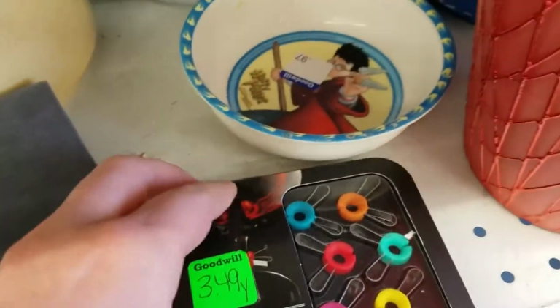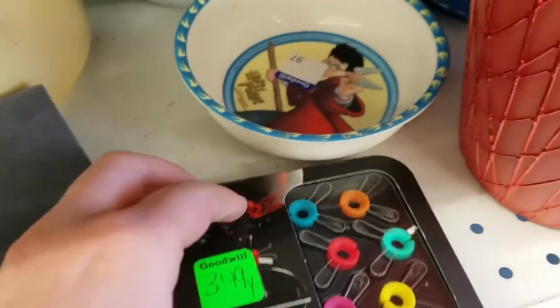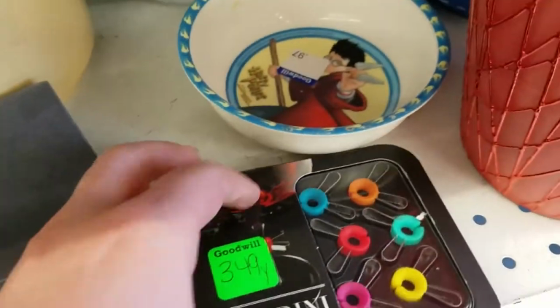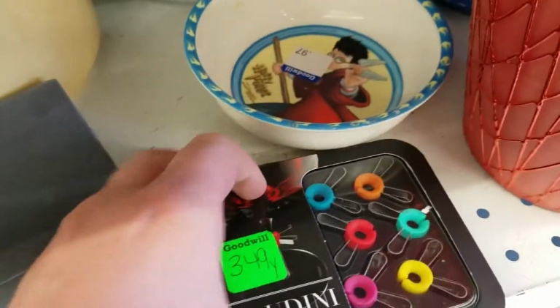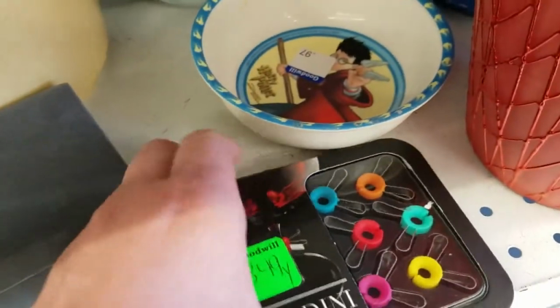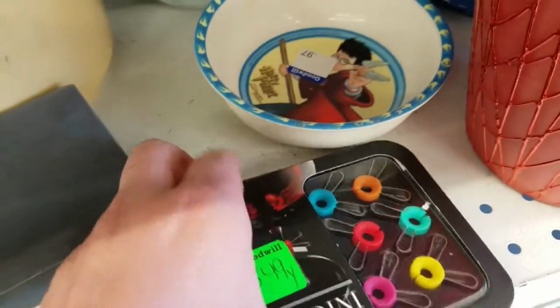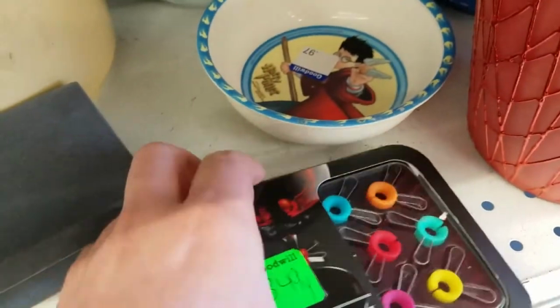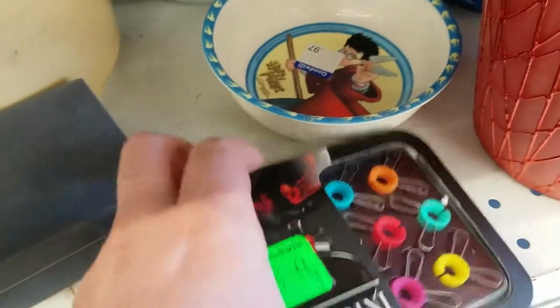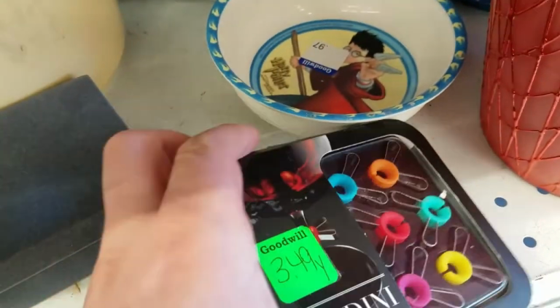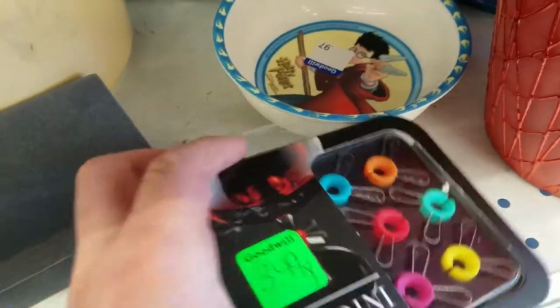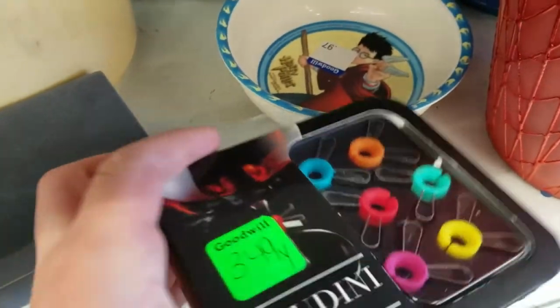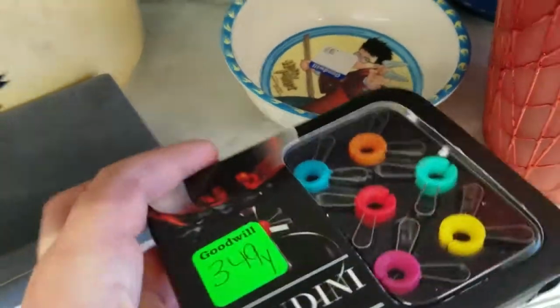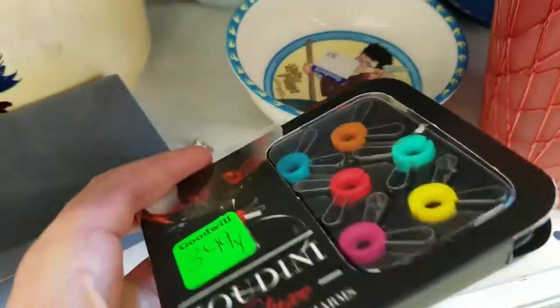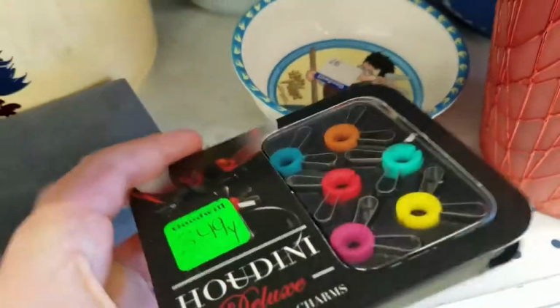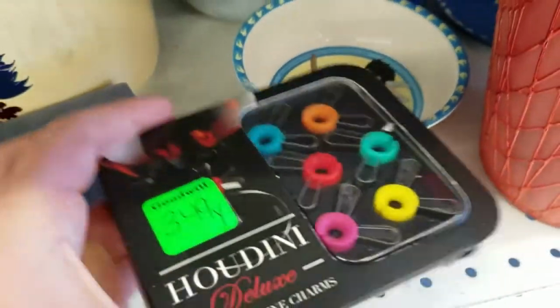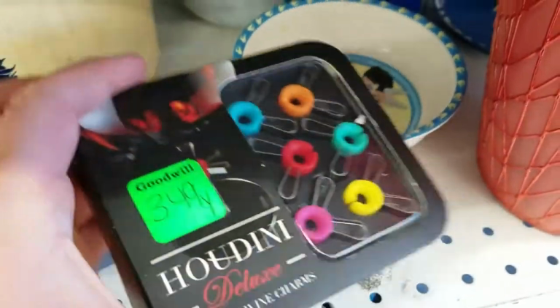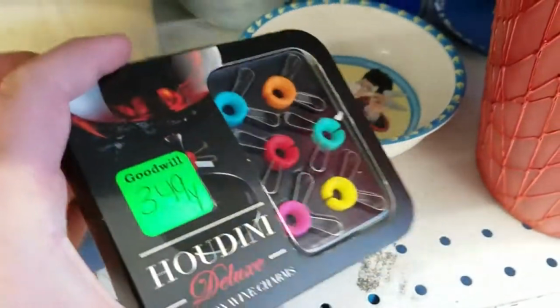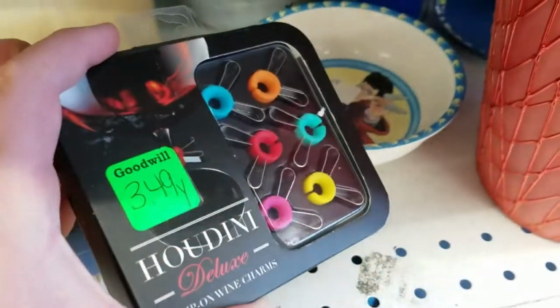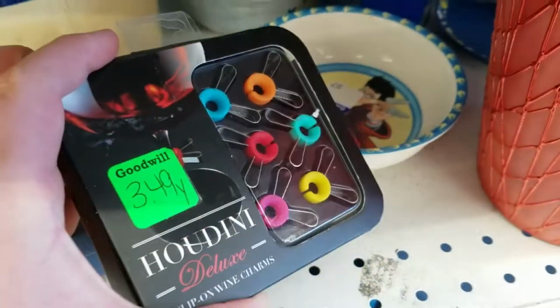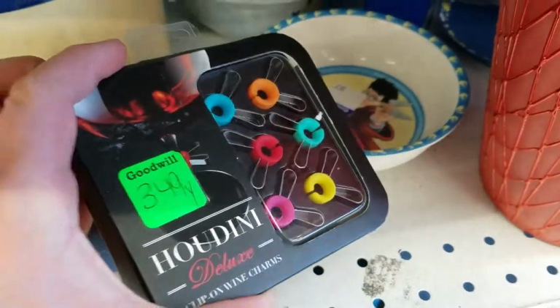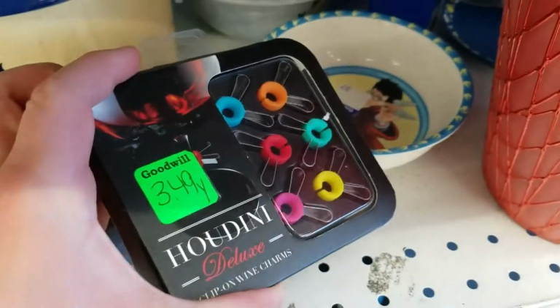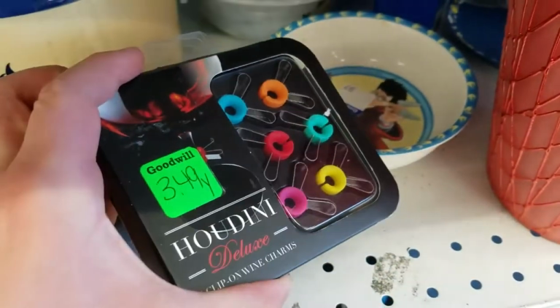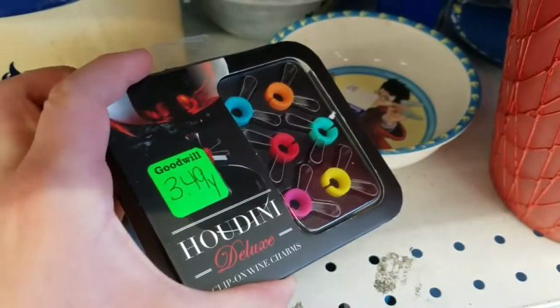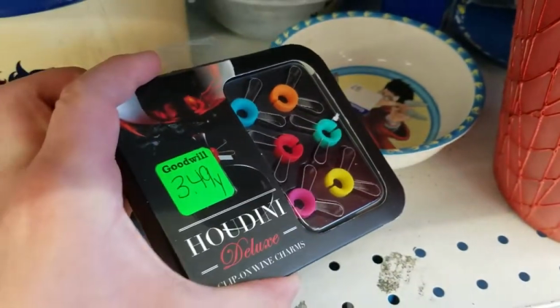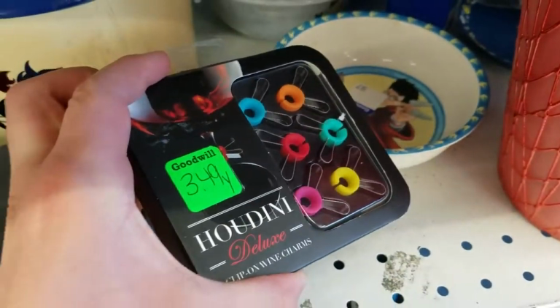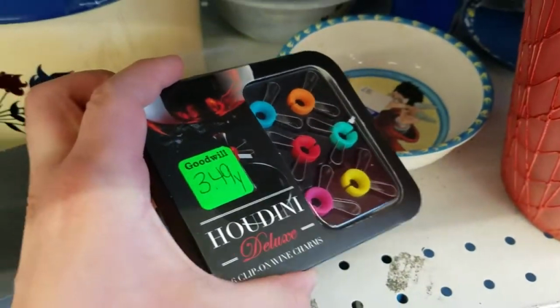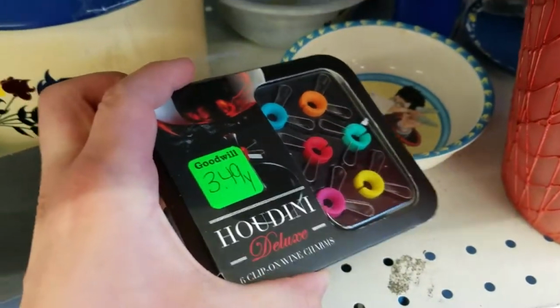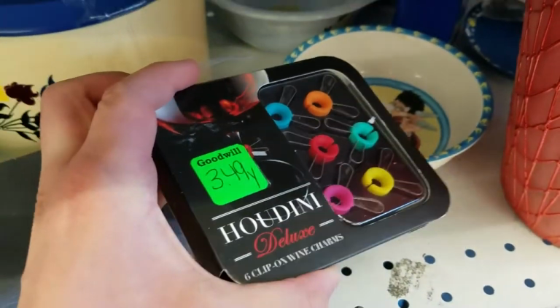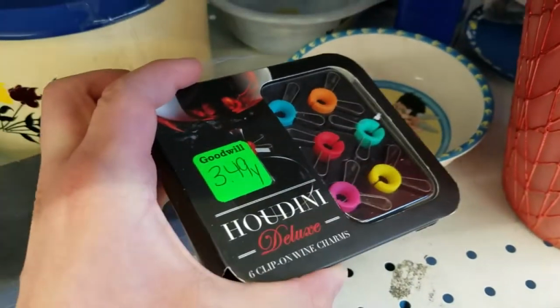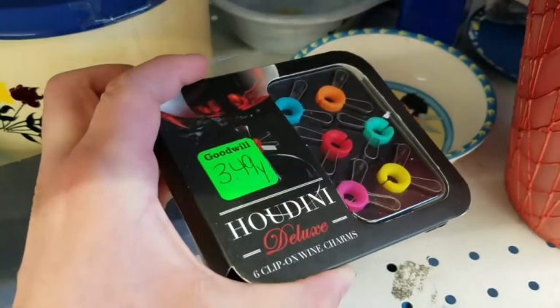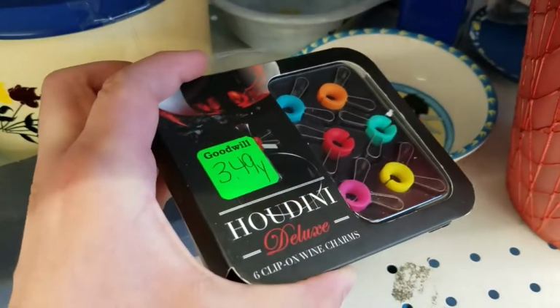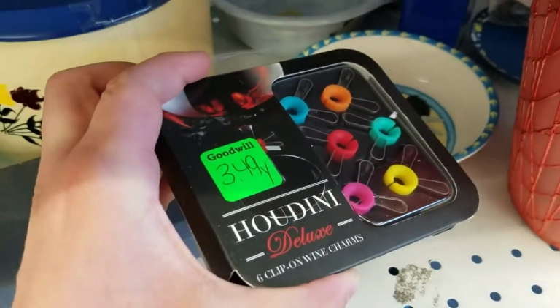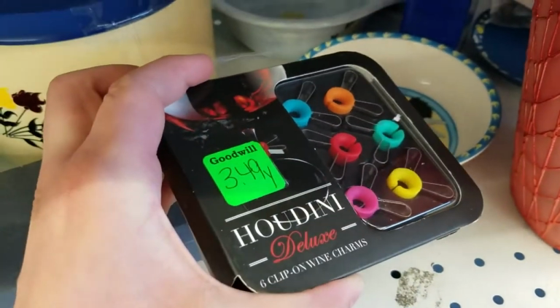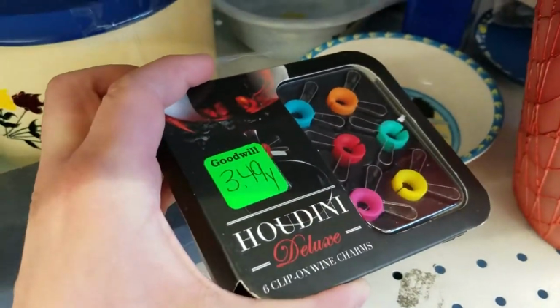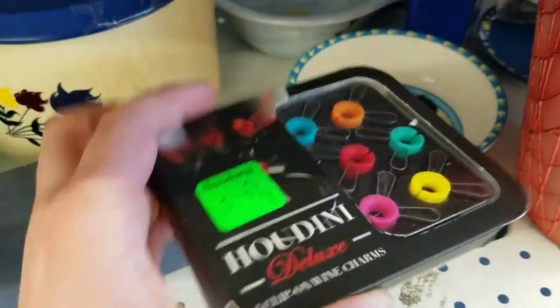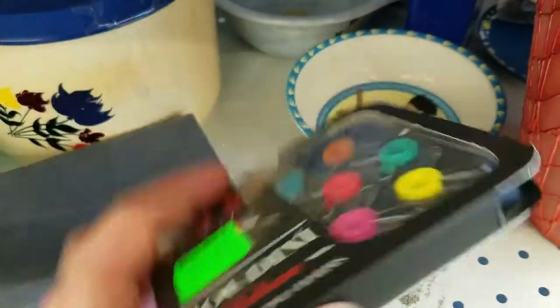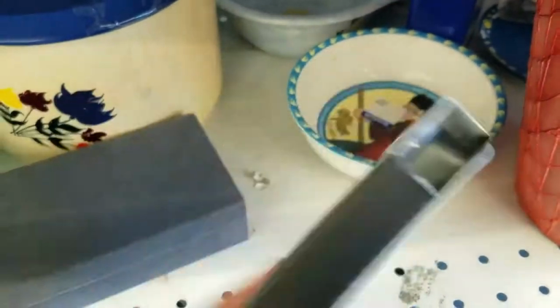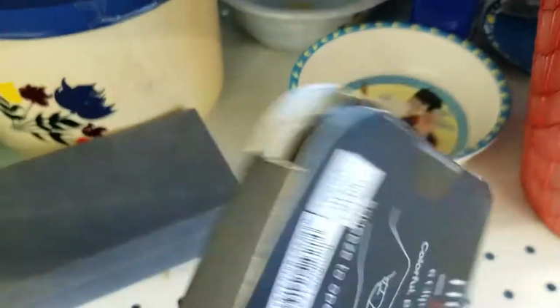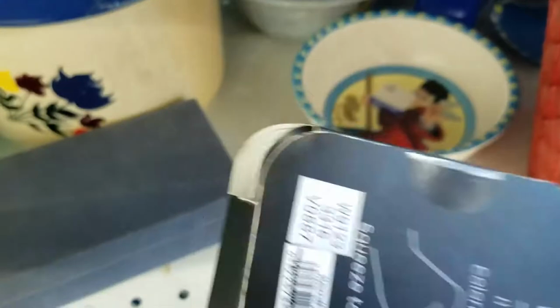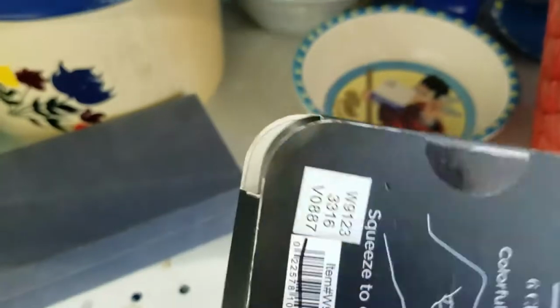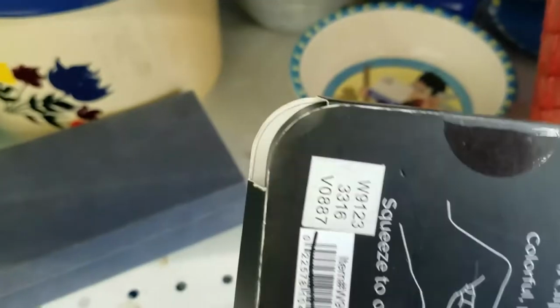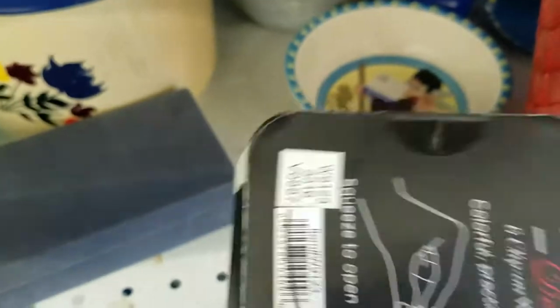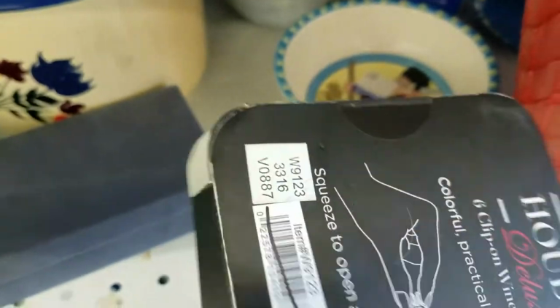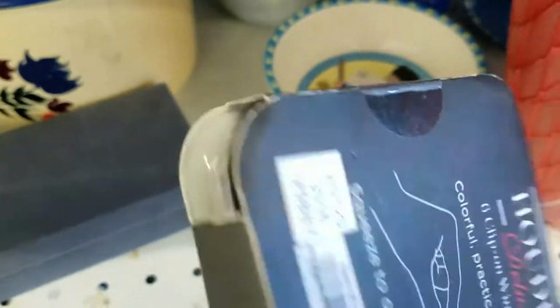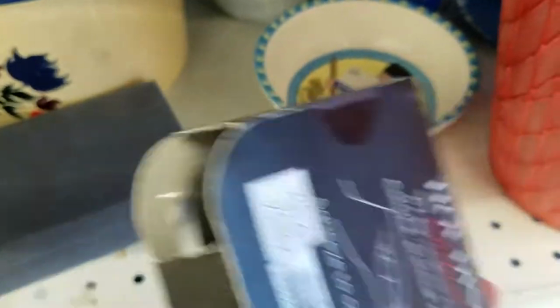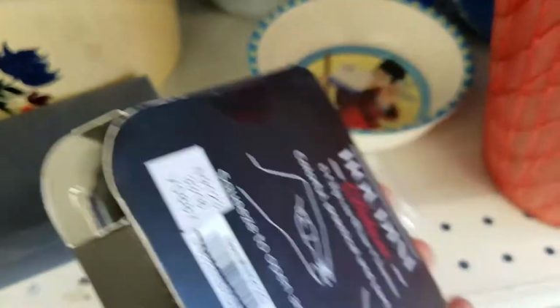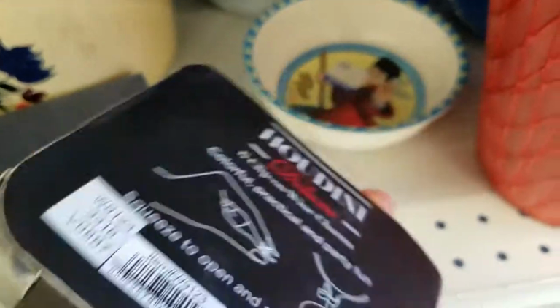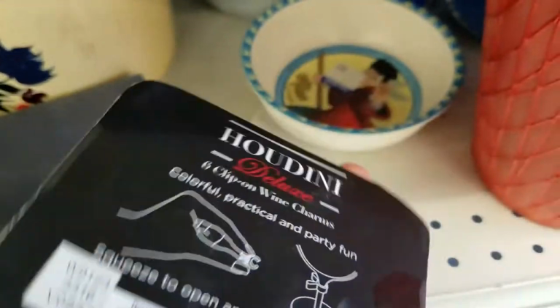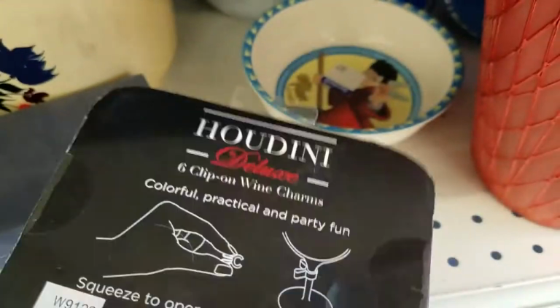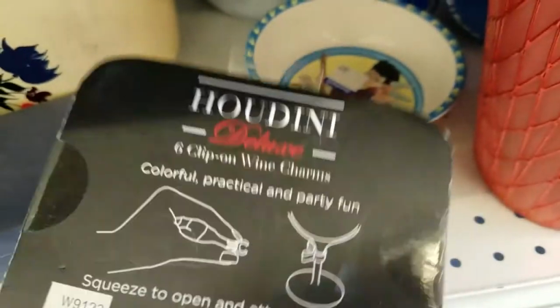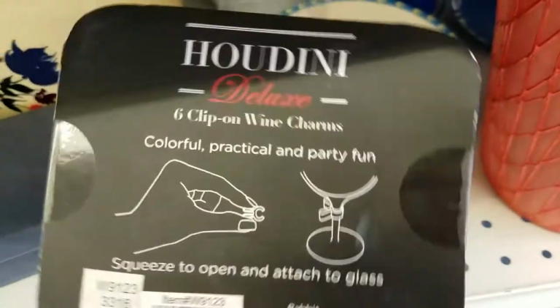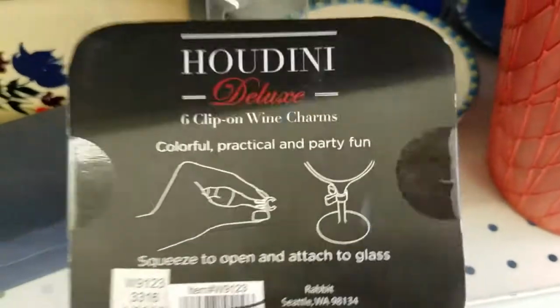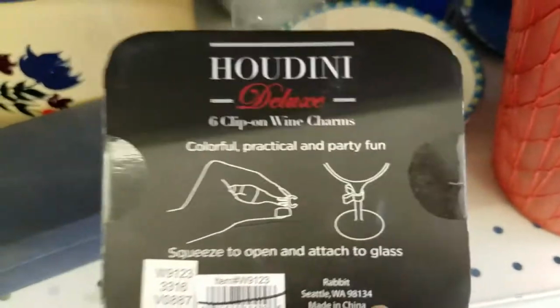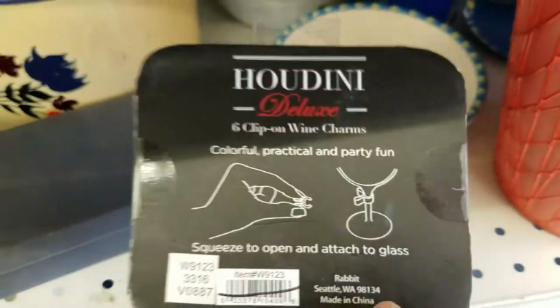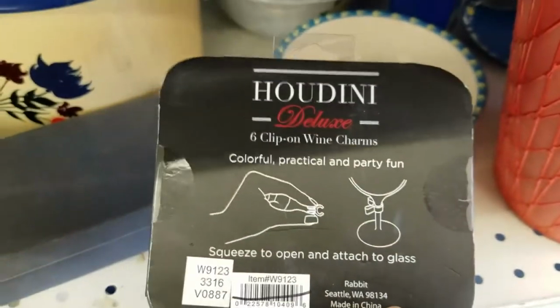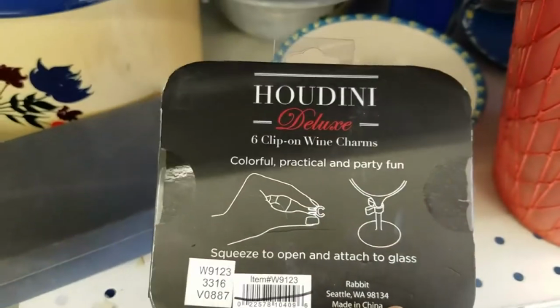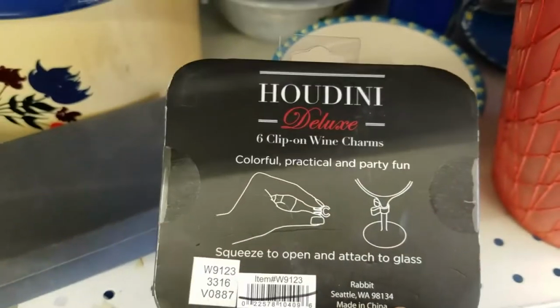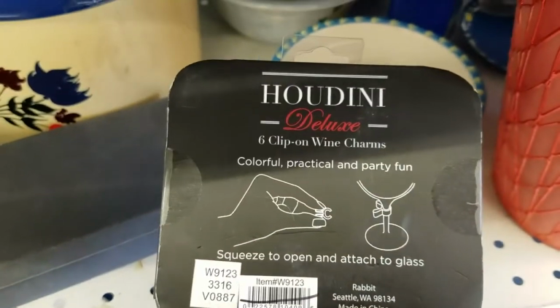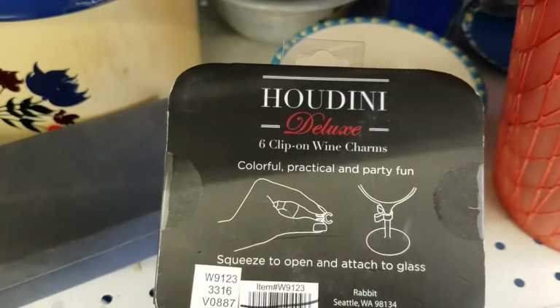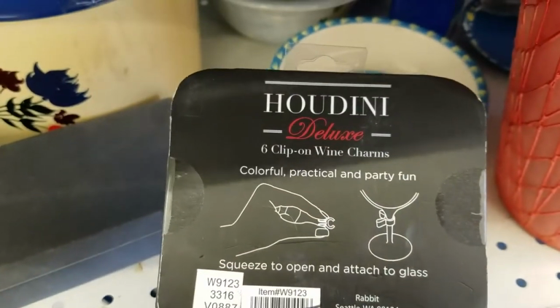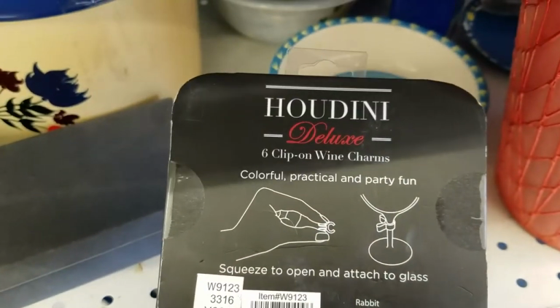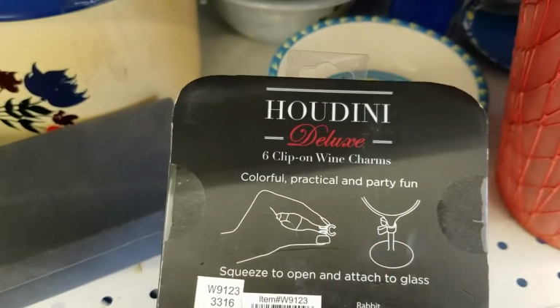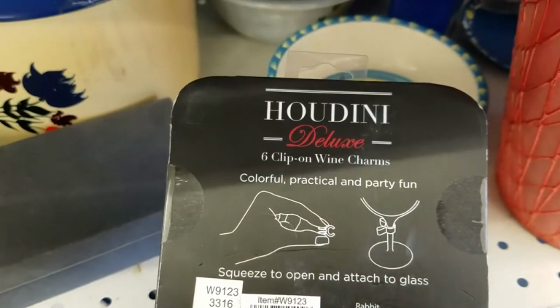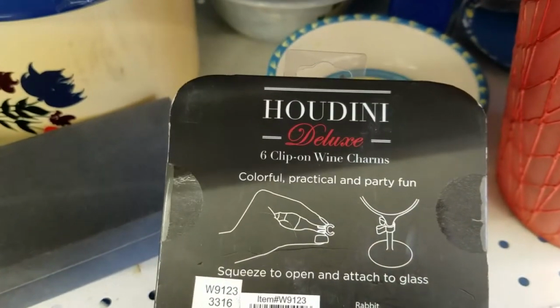I thought these were fidget spinners but they're actually something much stupider — they're decorations for your wine glass.